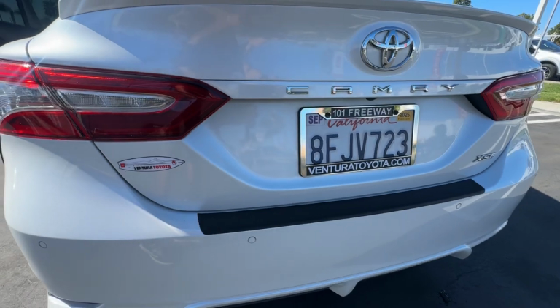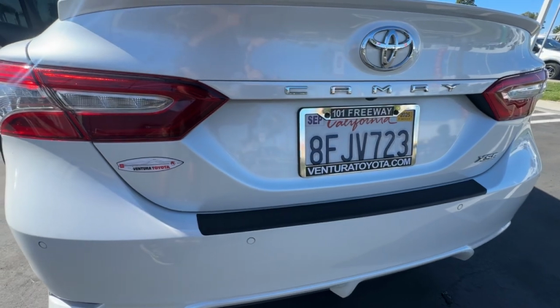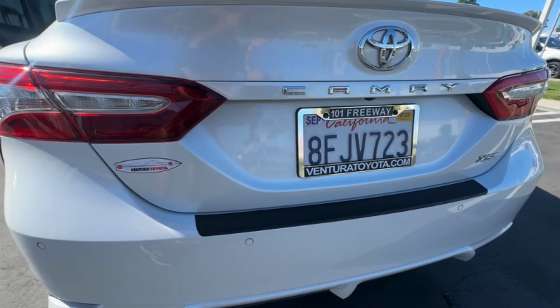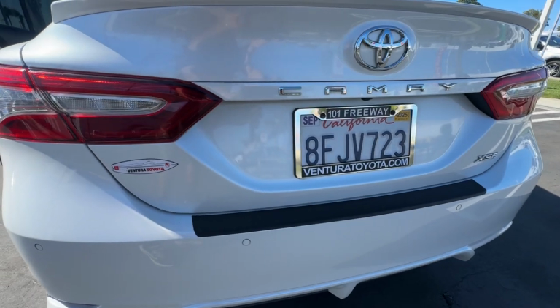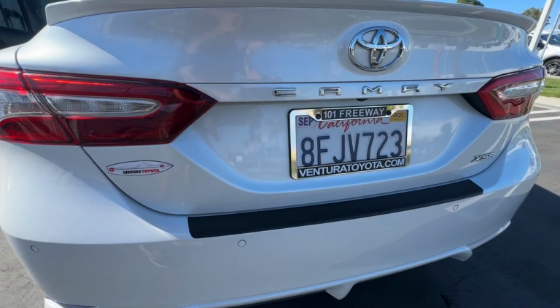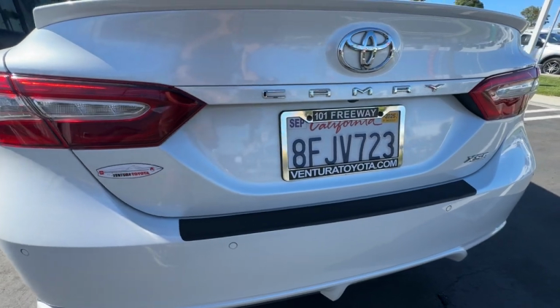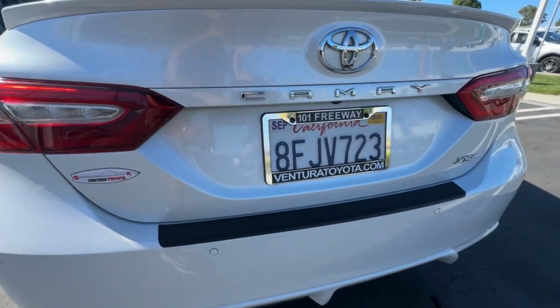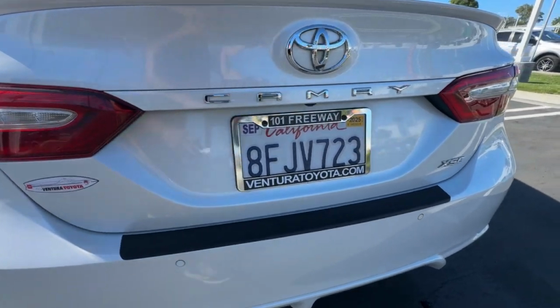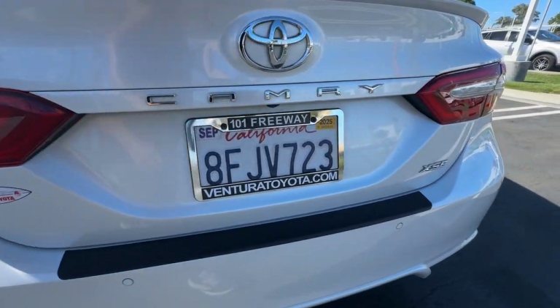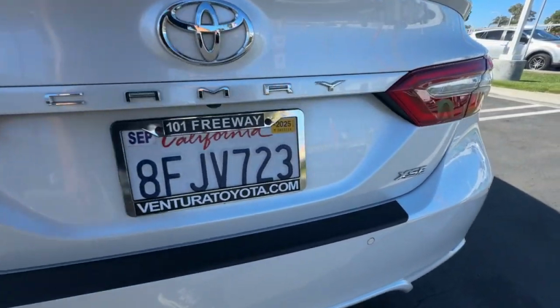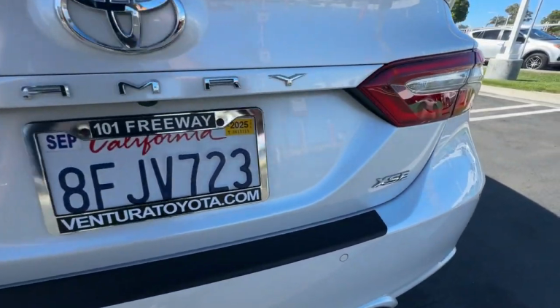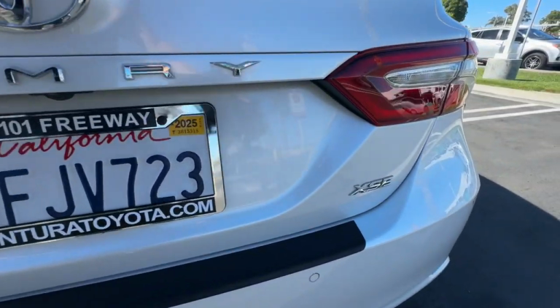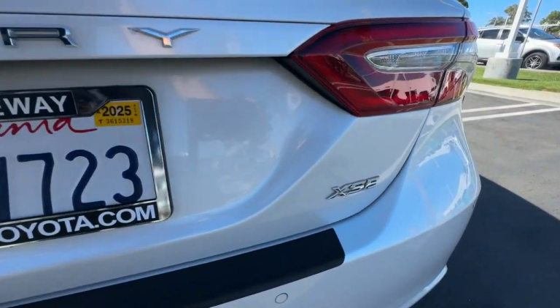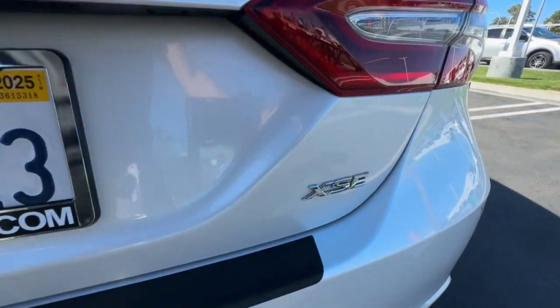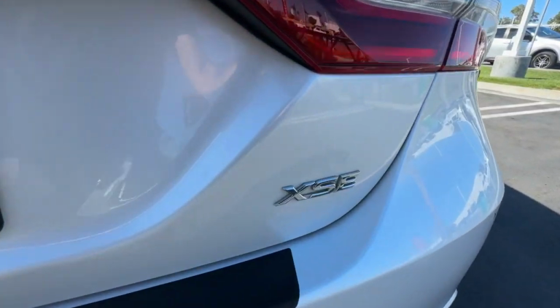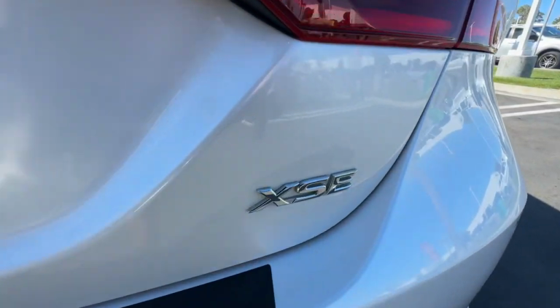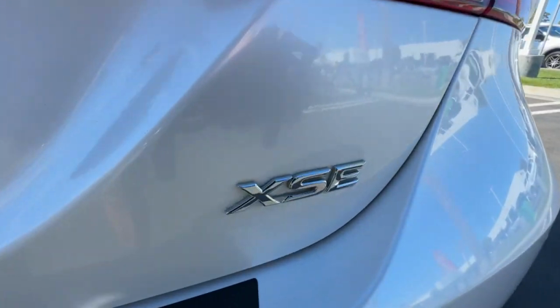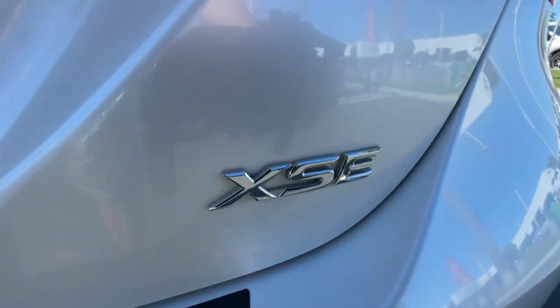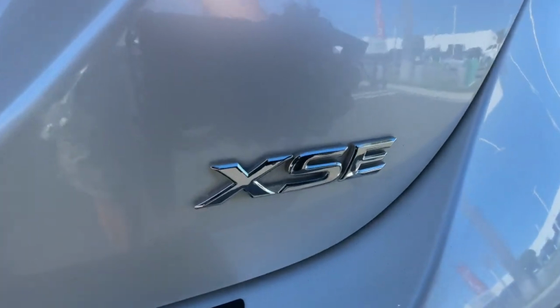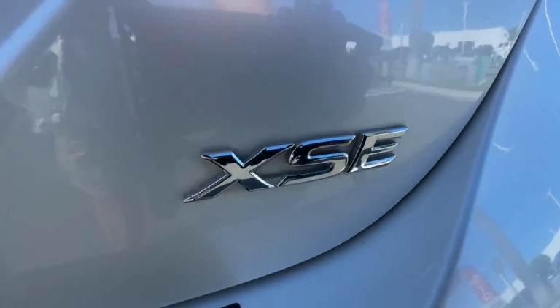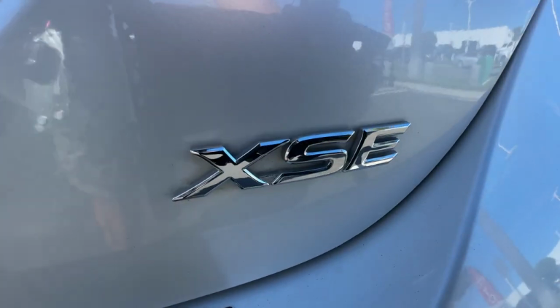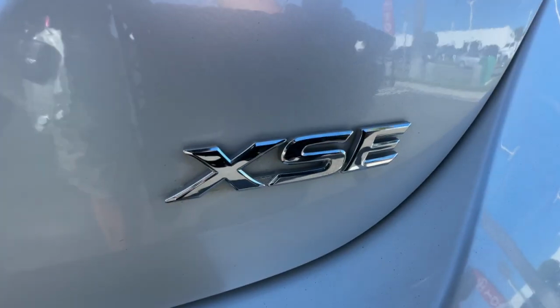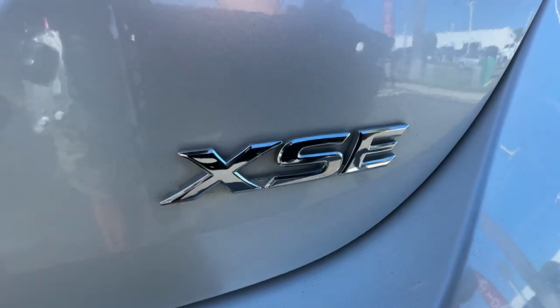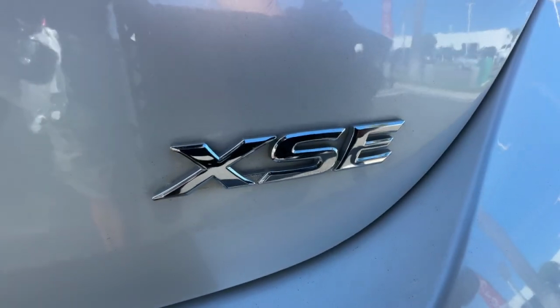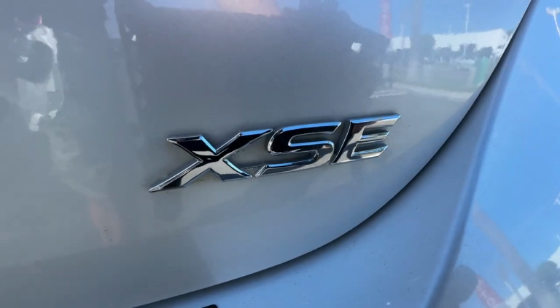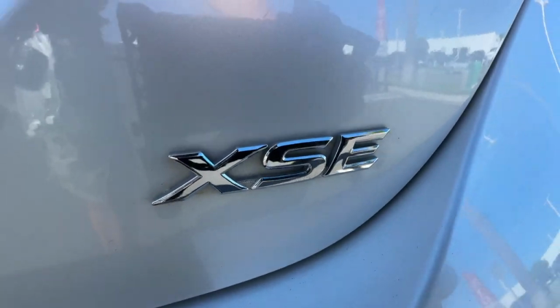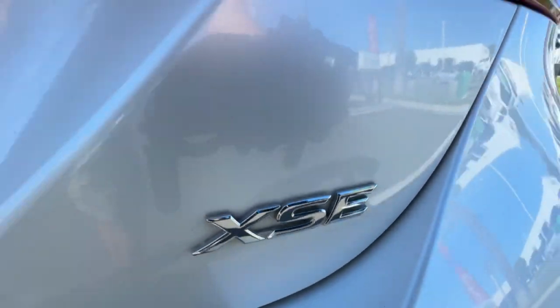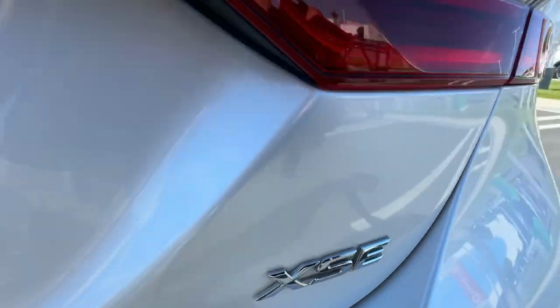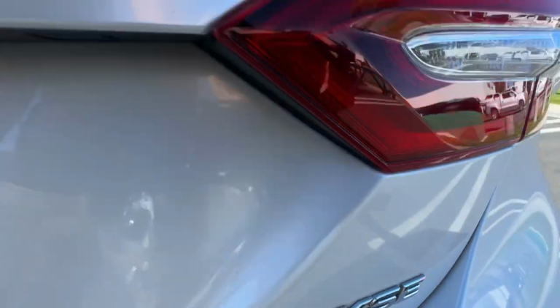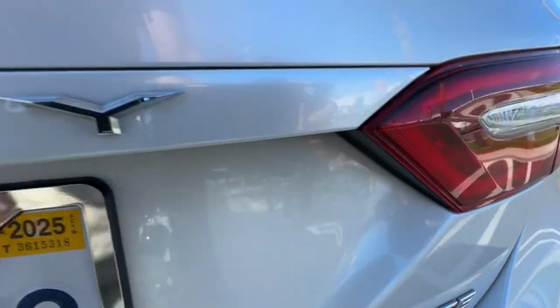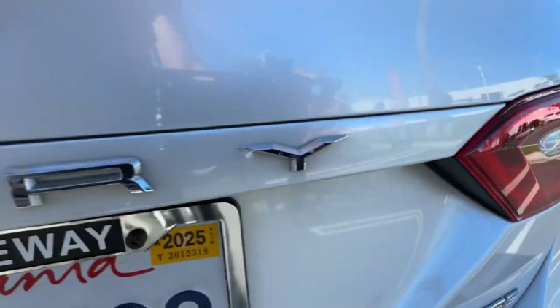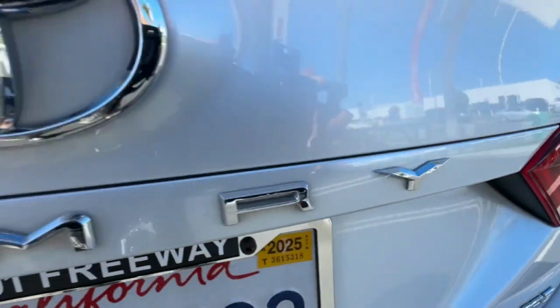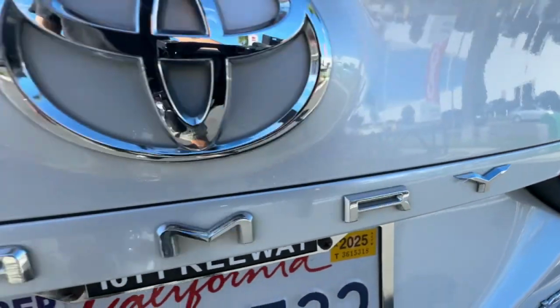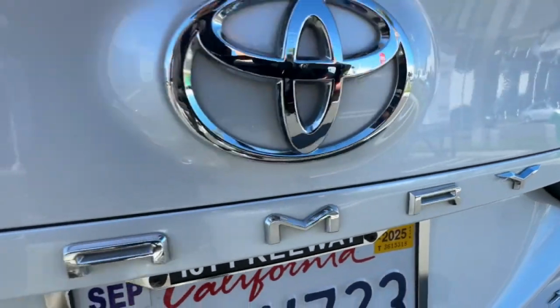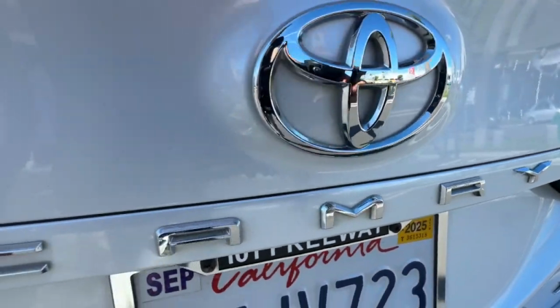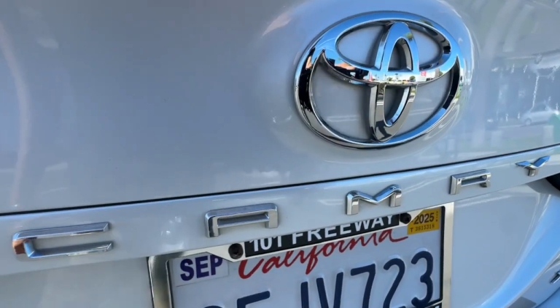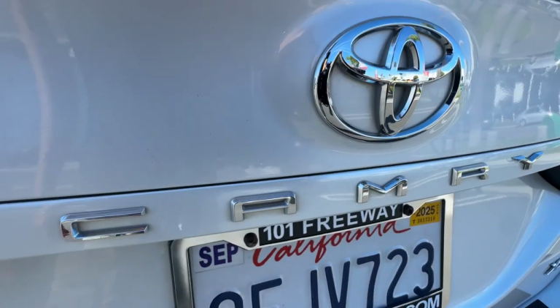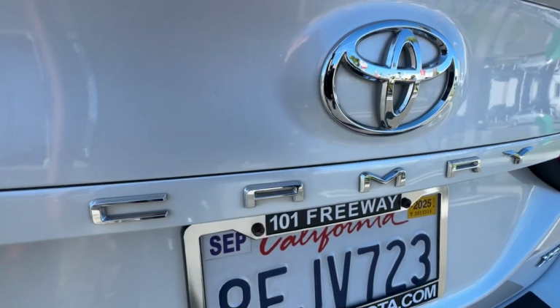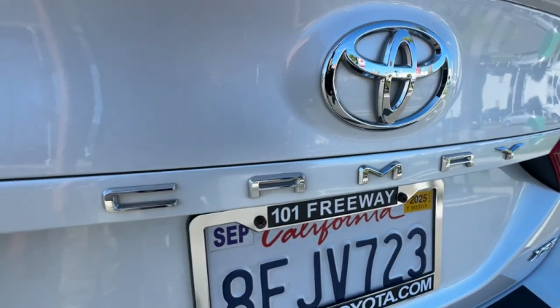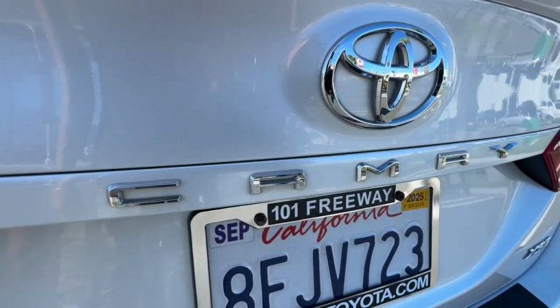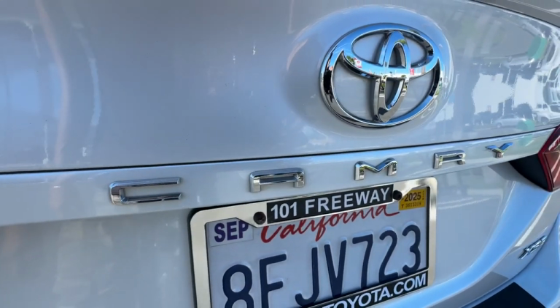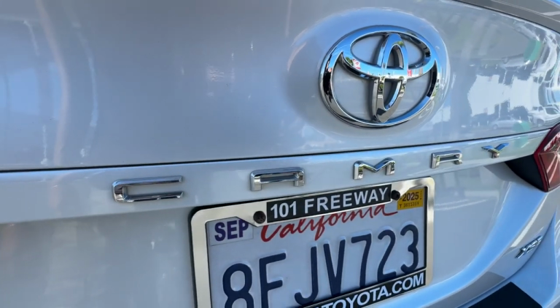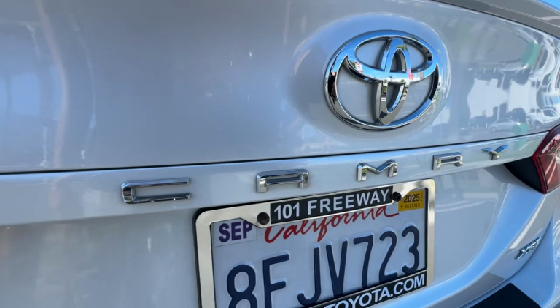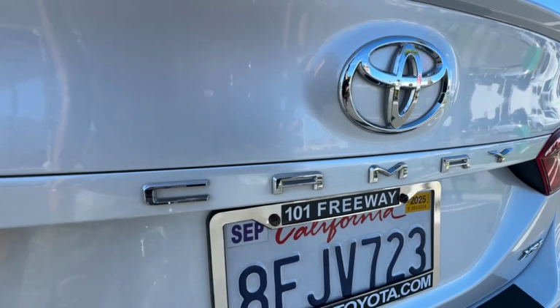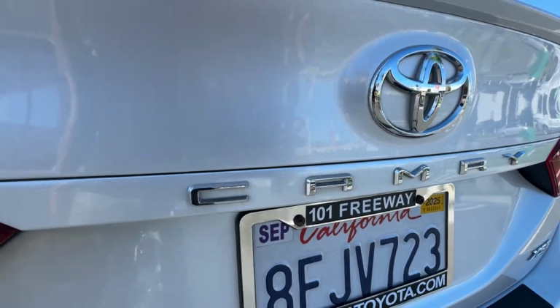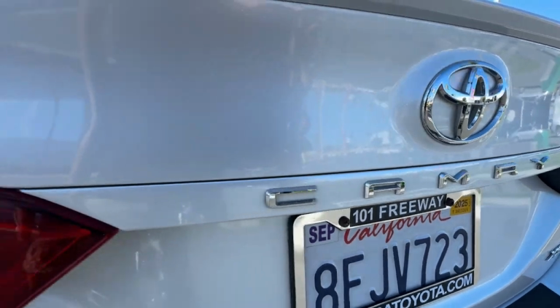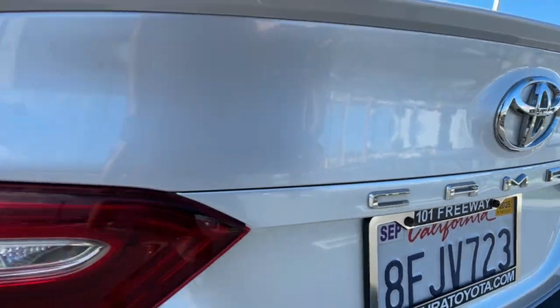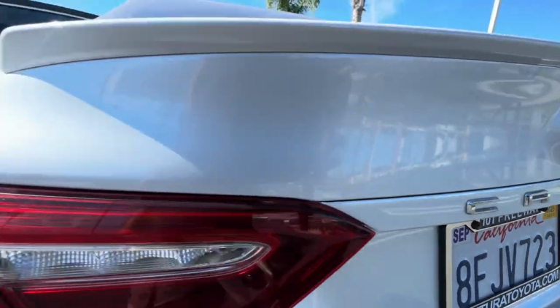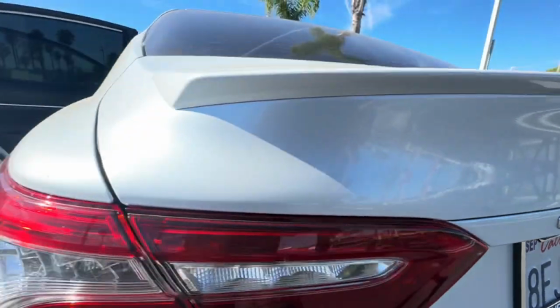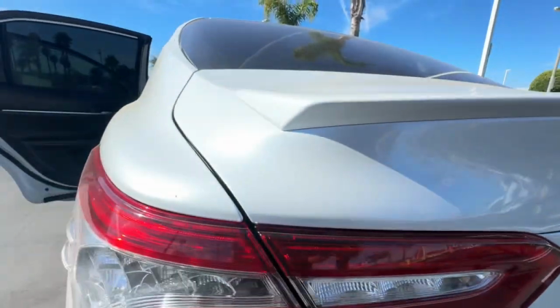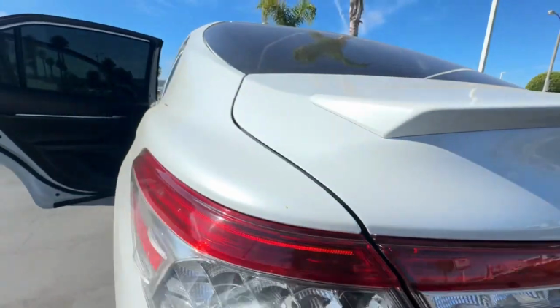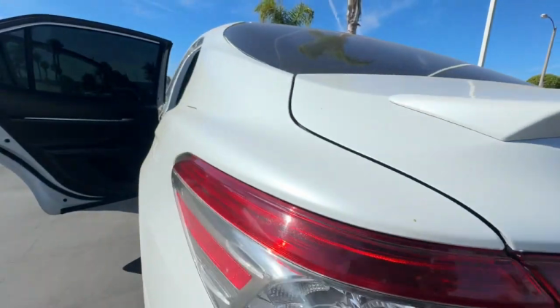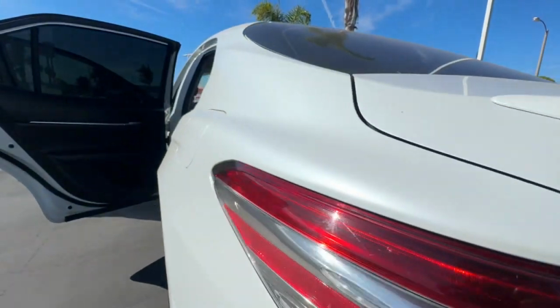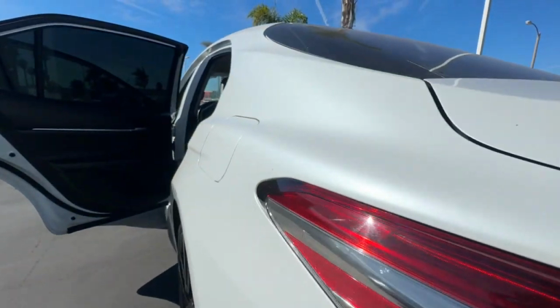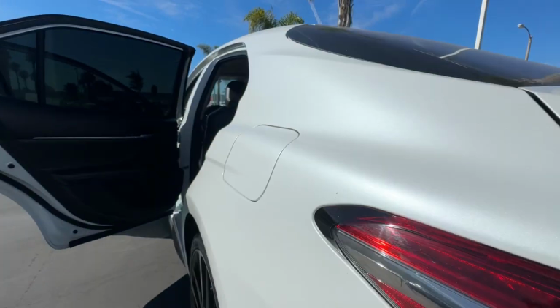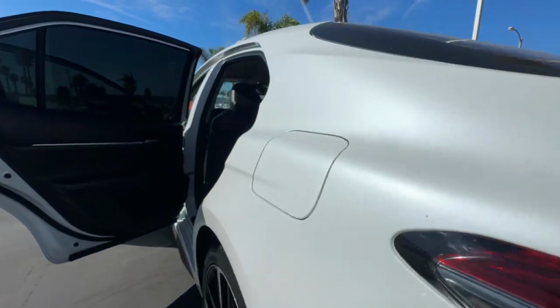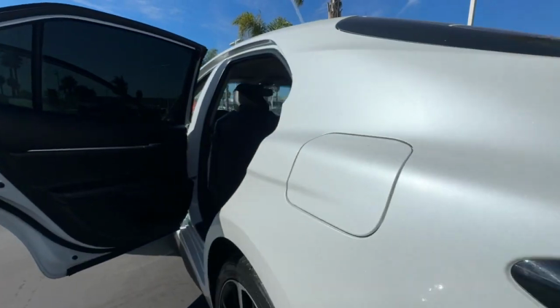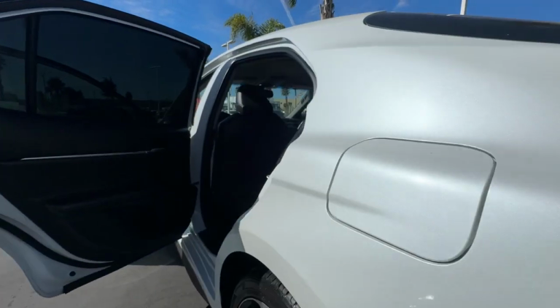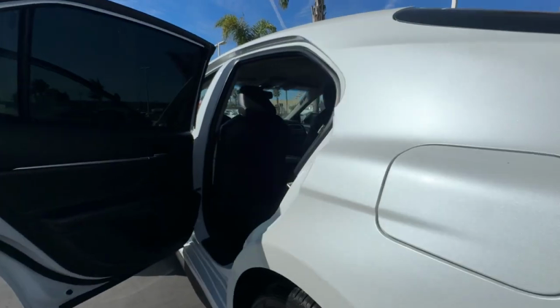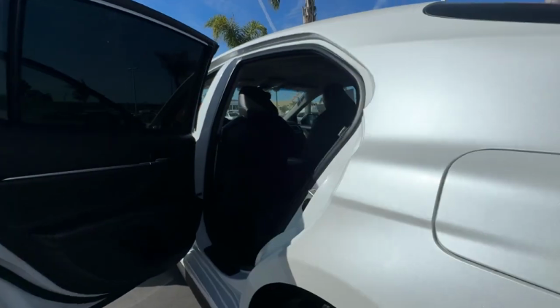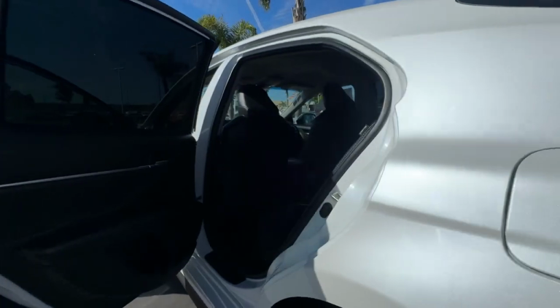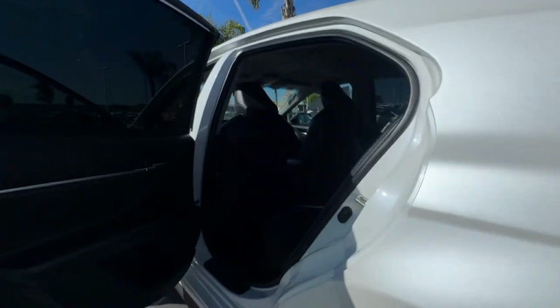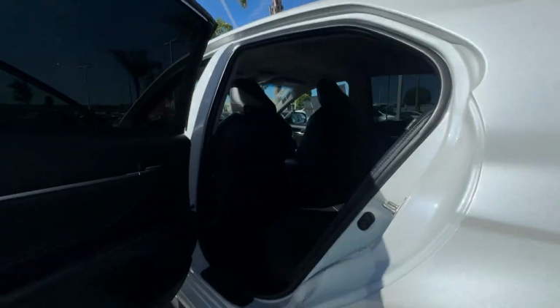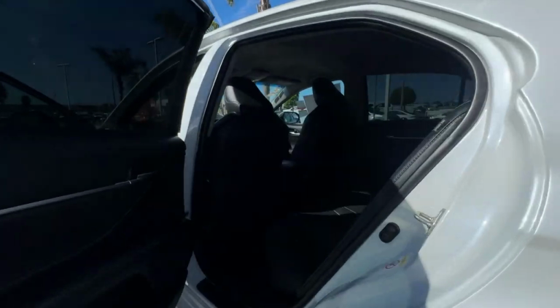This Camry has all the features you want and need. We'll toss you the keys and help you start an exciting new chapter in your driving story.